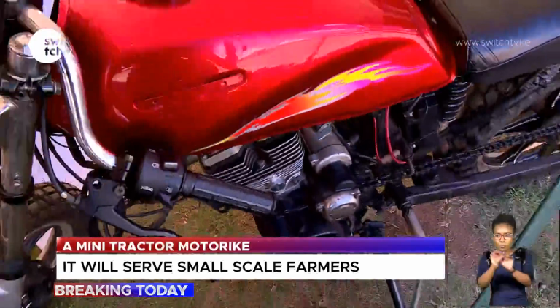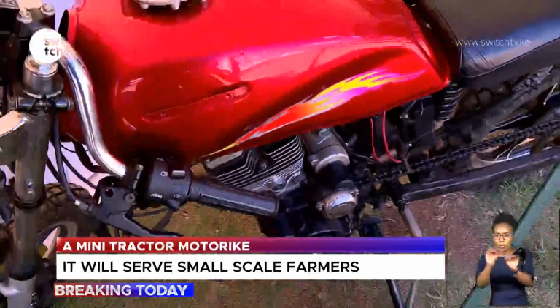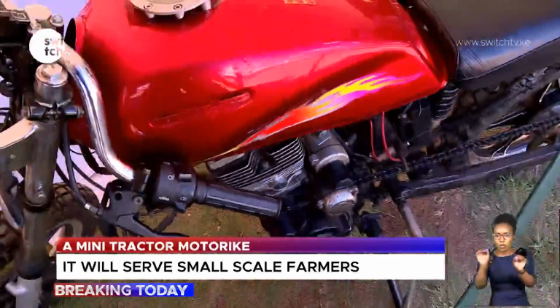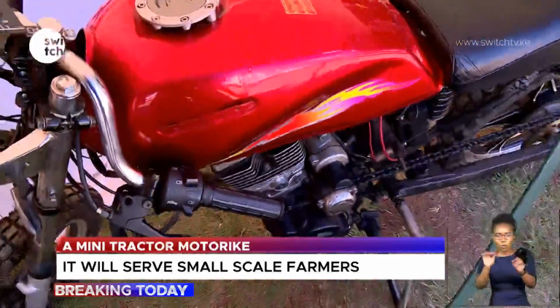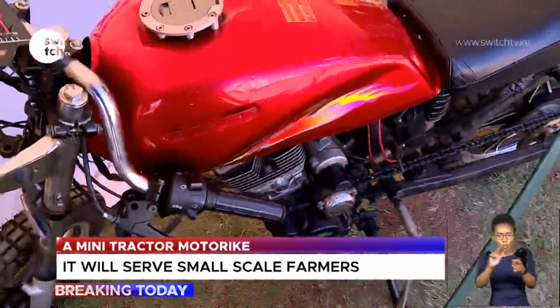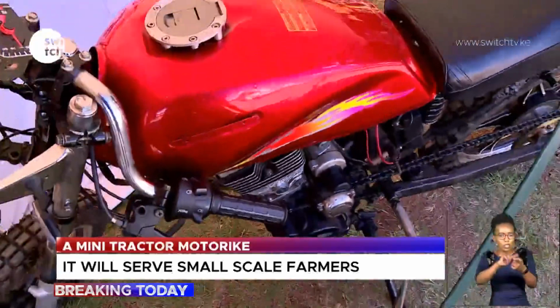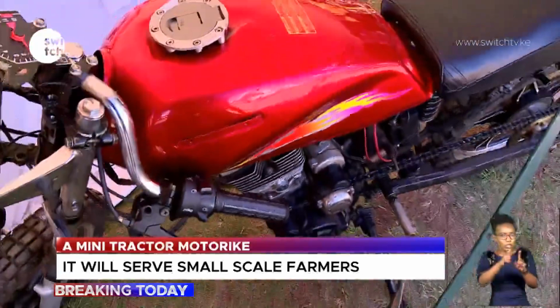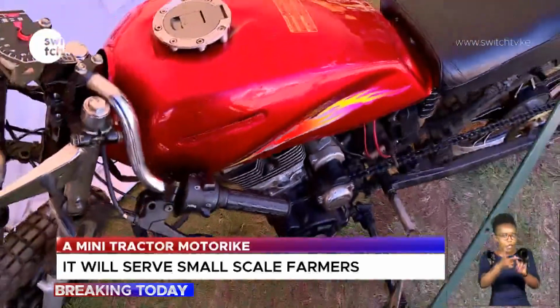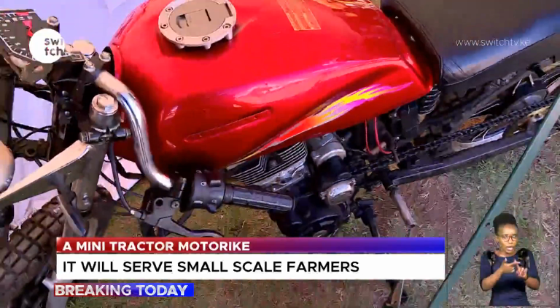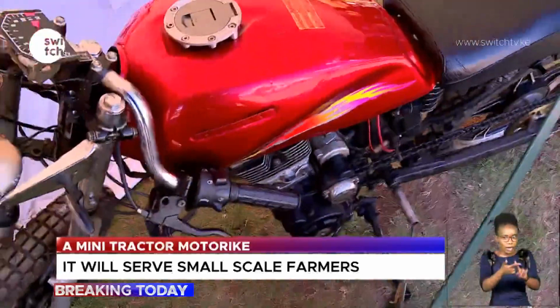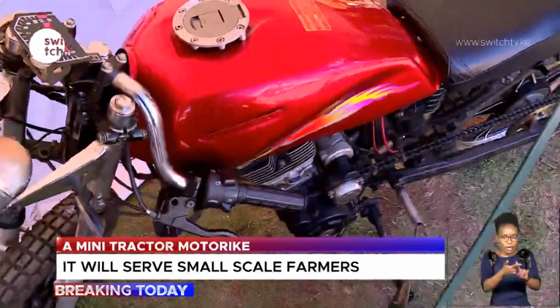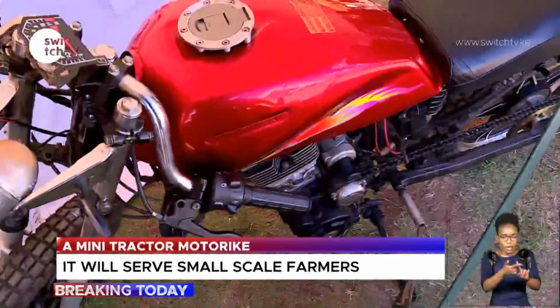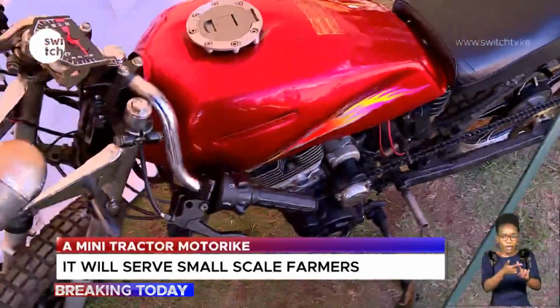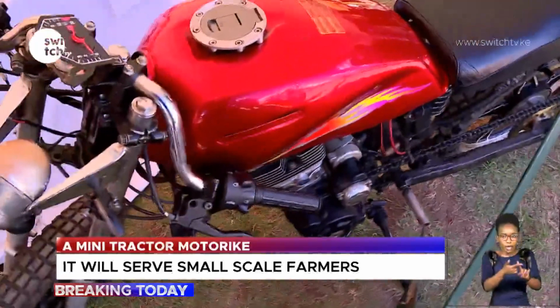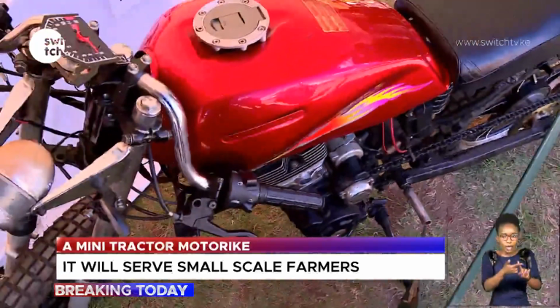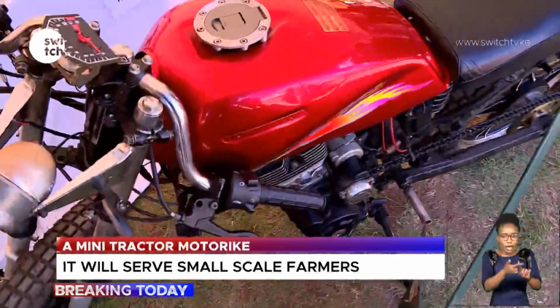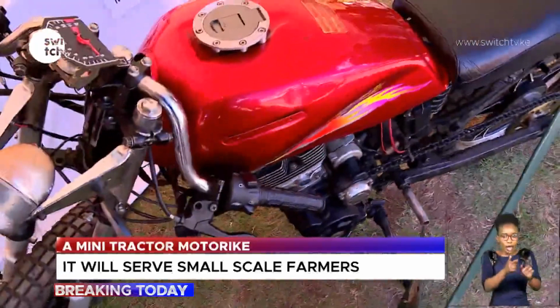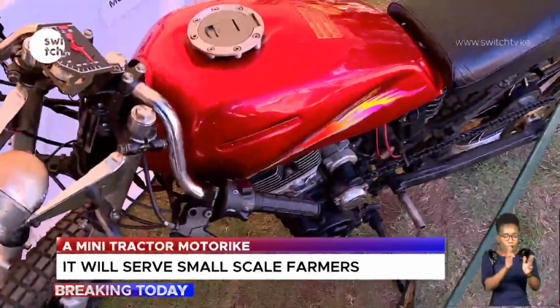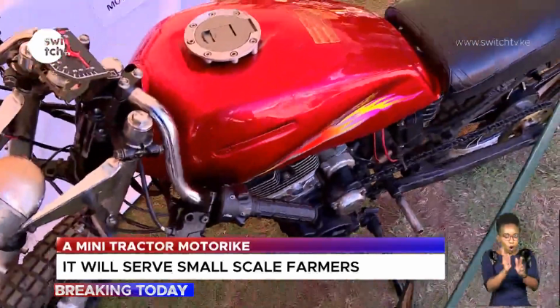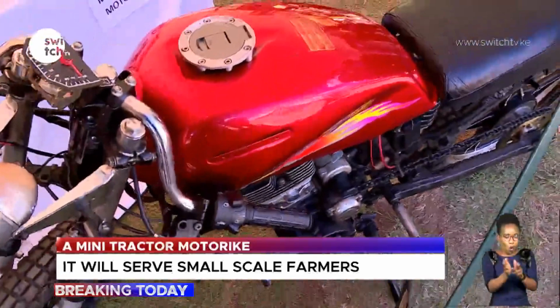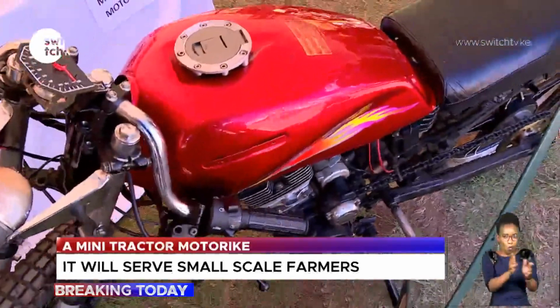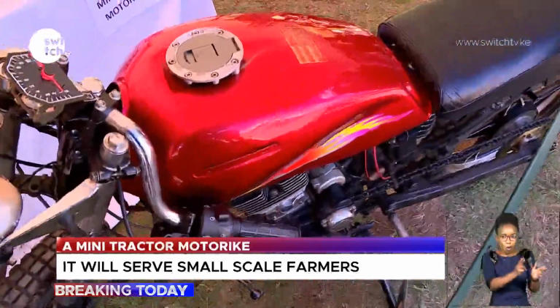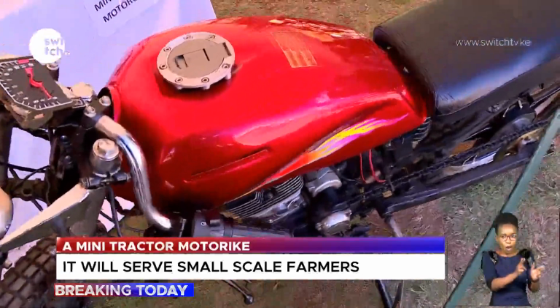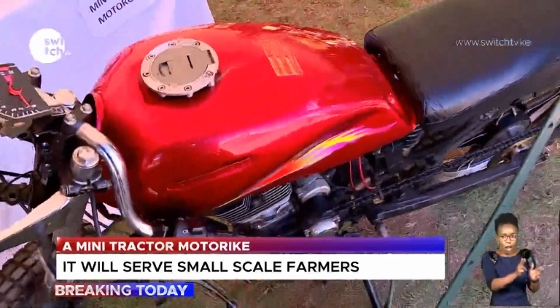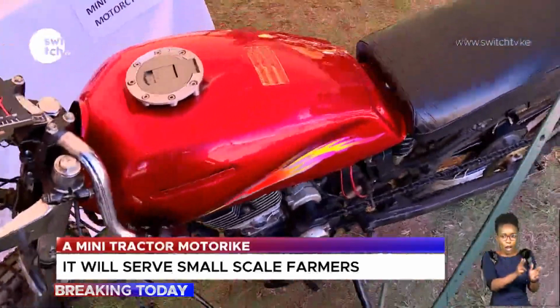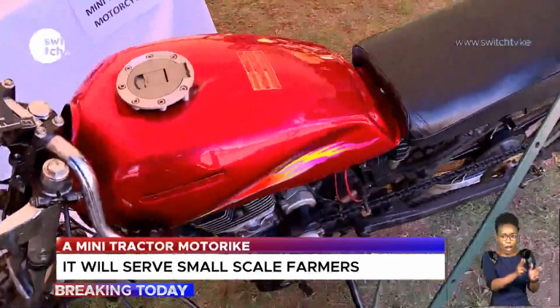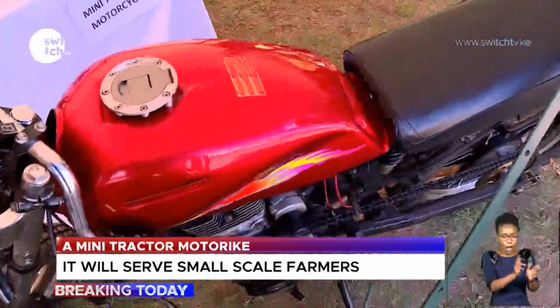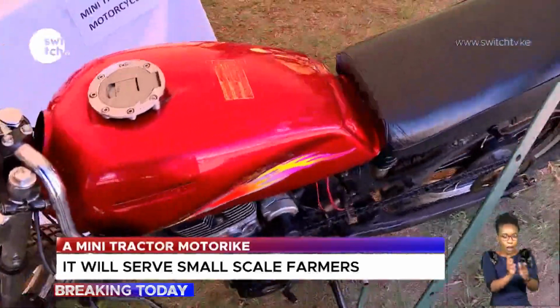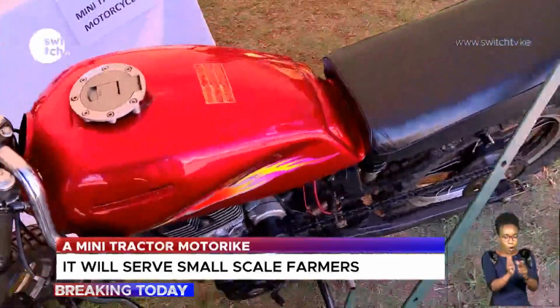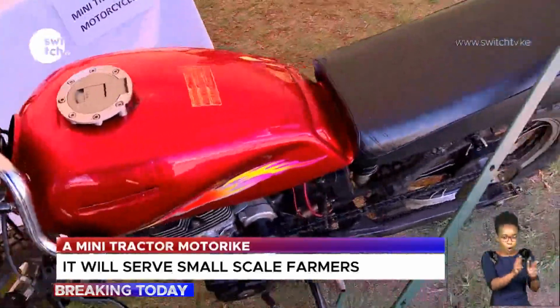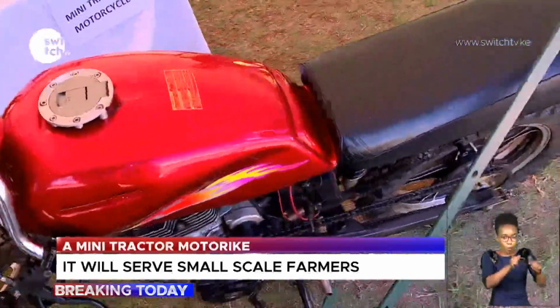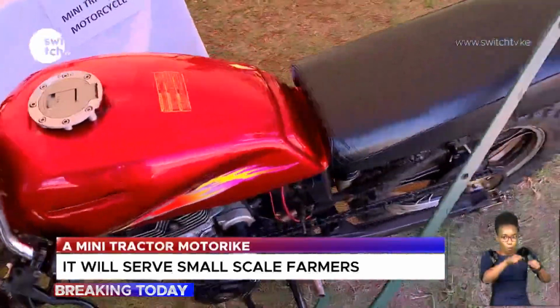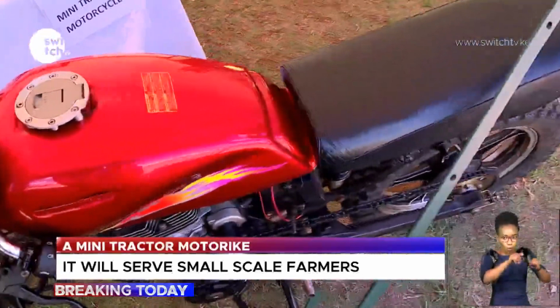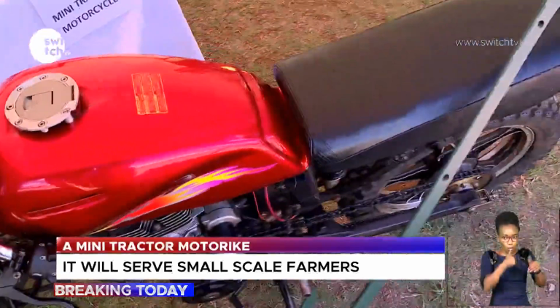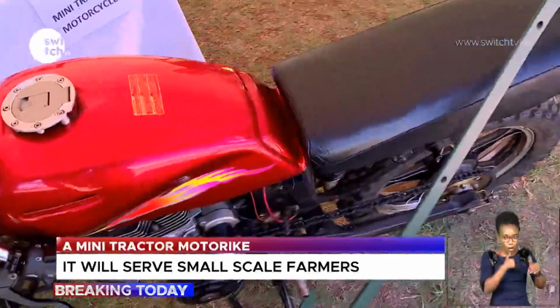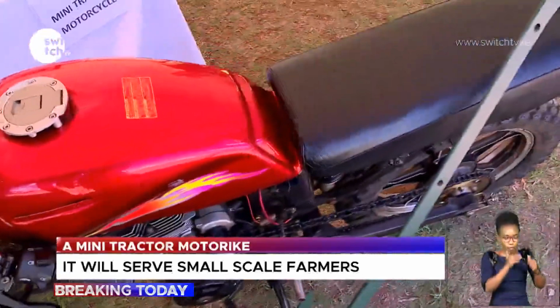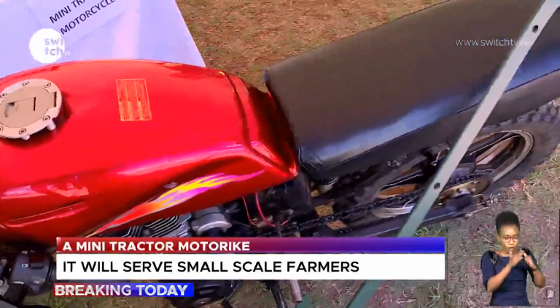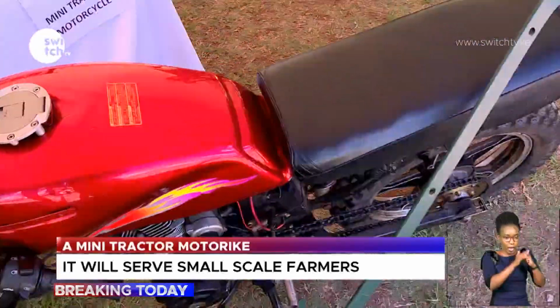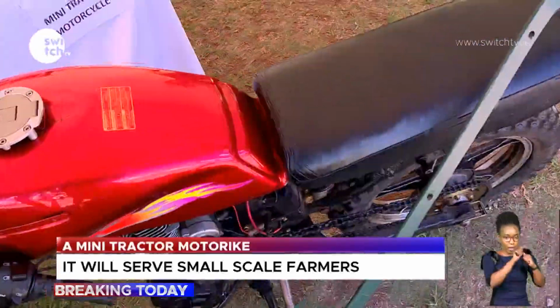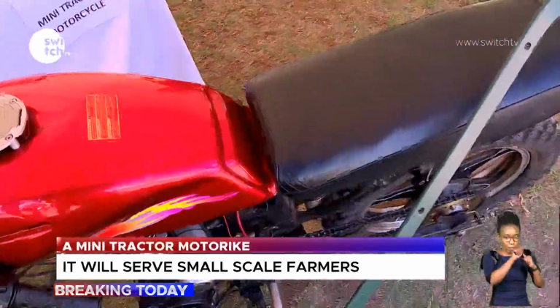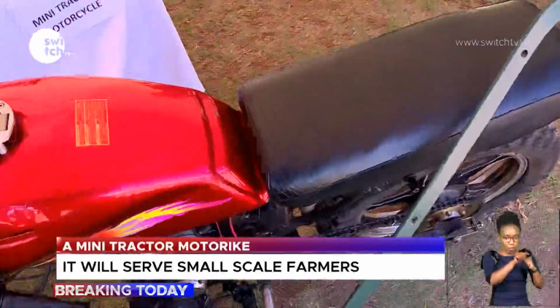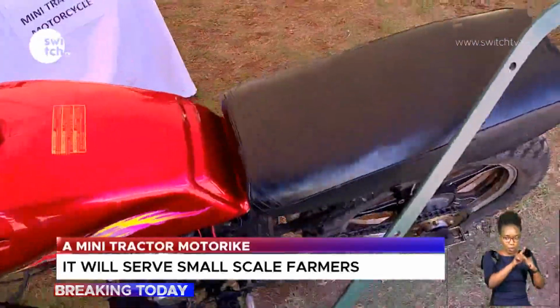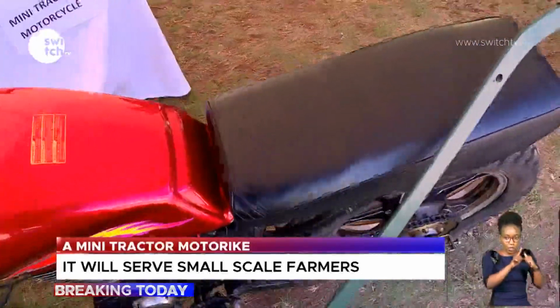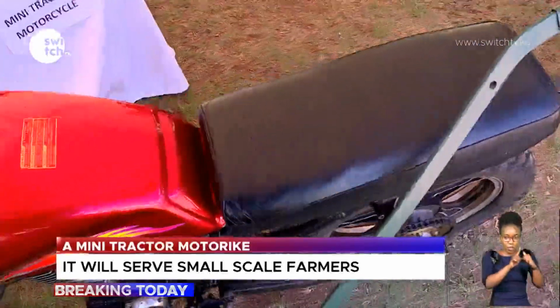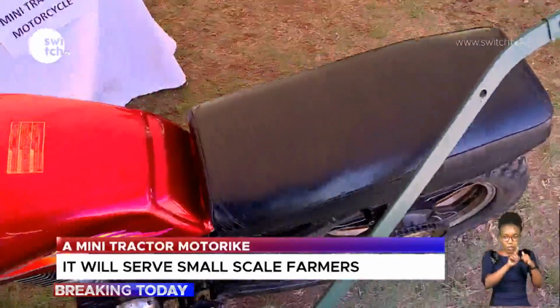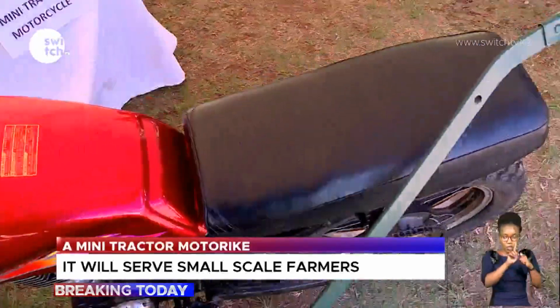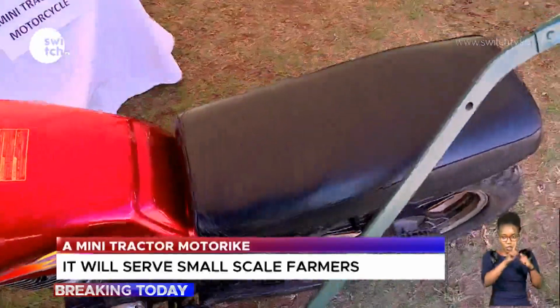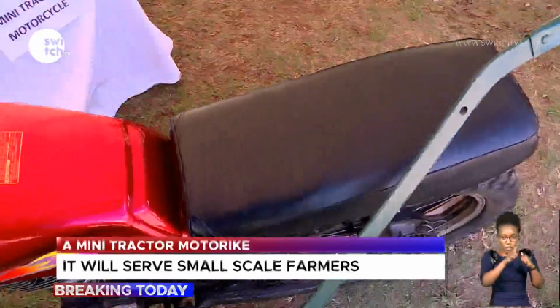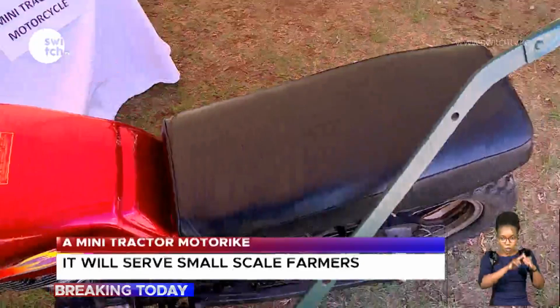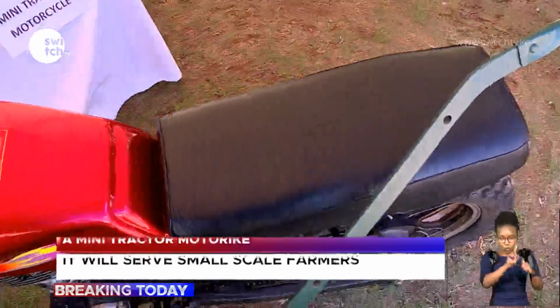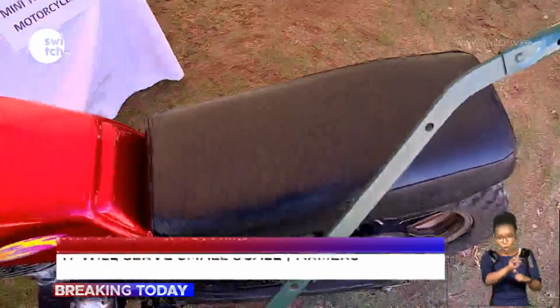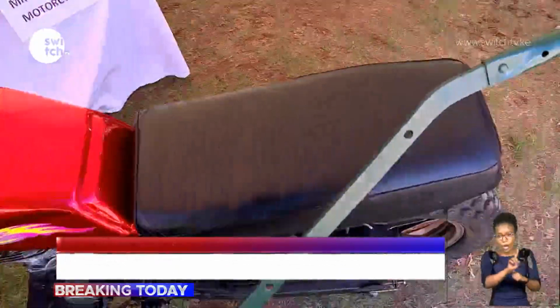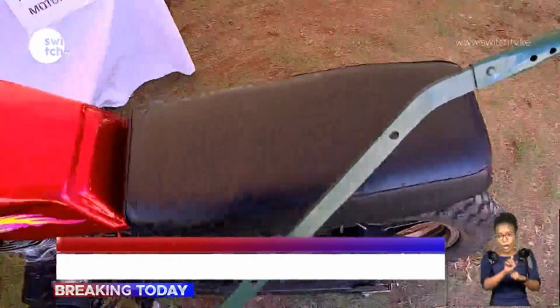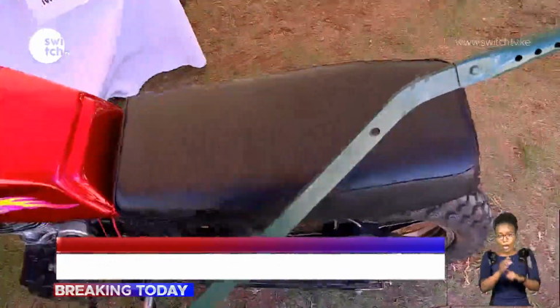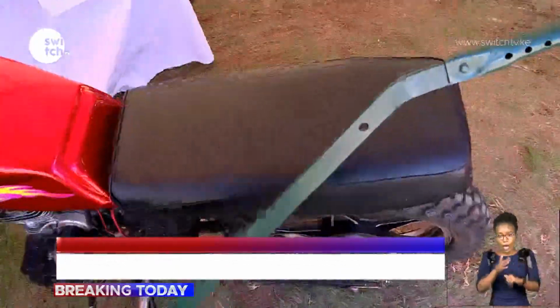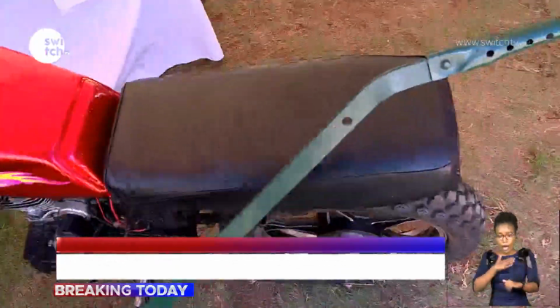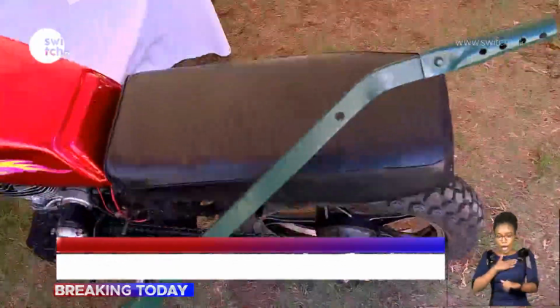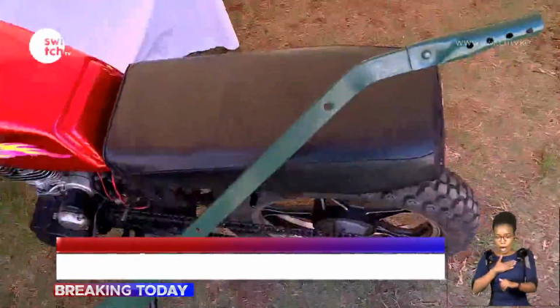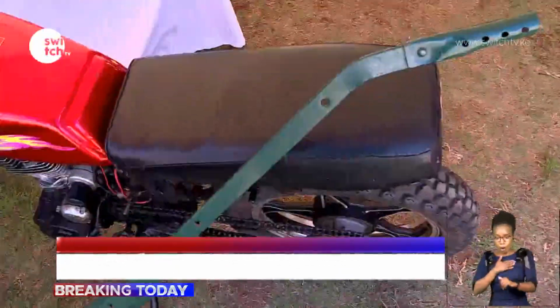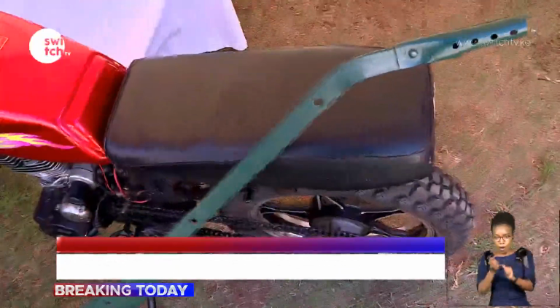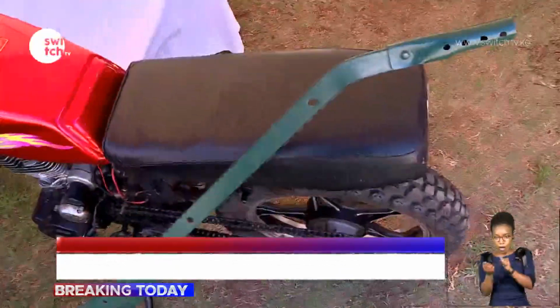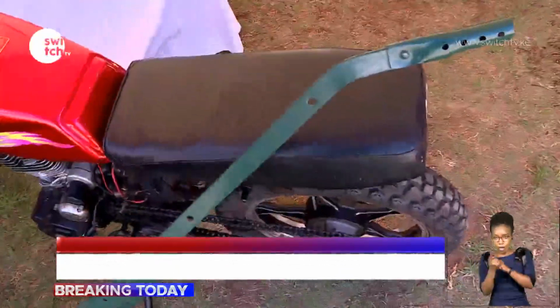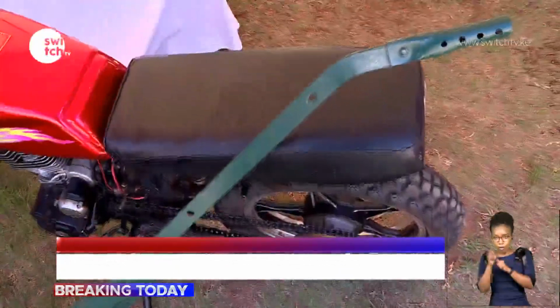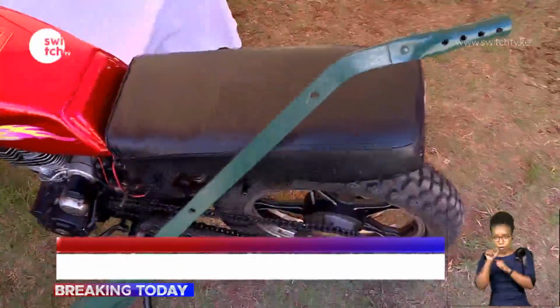Modern standard motorbikes have a 9.61 compression ratio, and ours works at an 11.5:1 ratio.